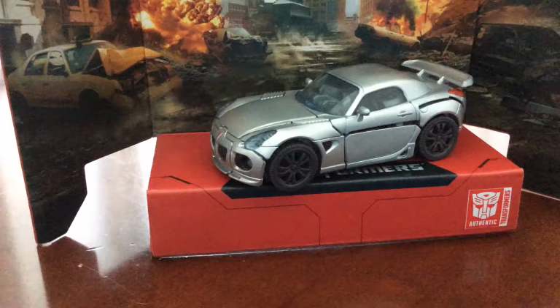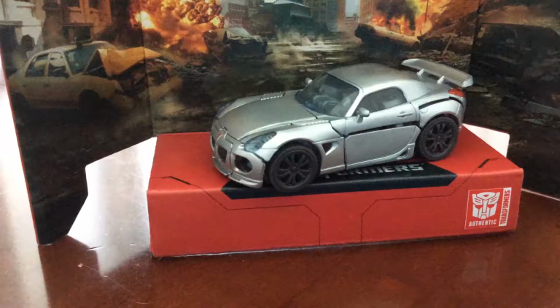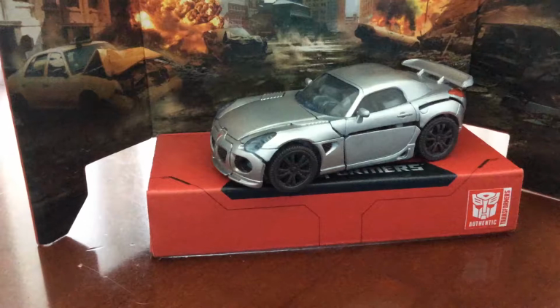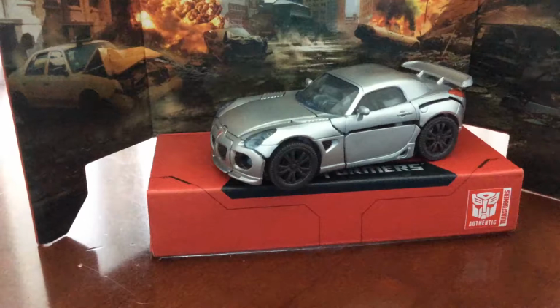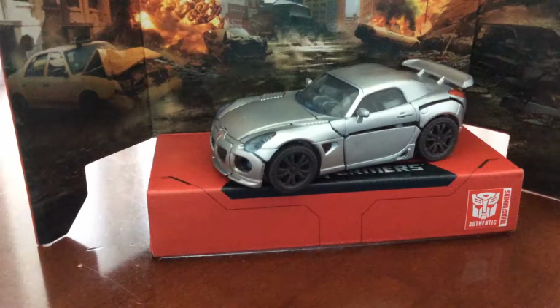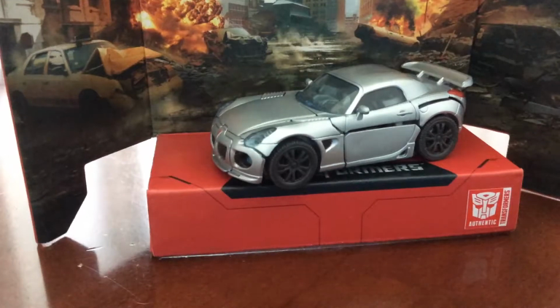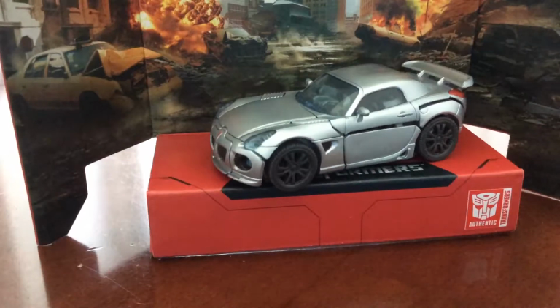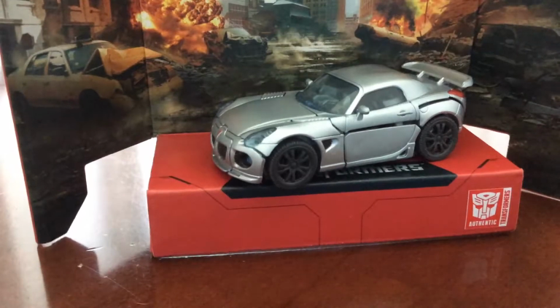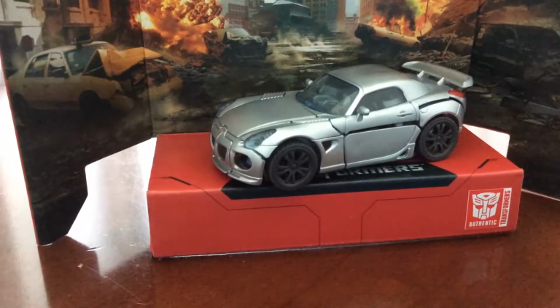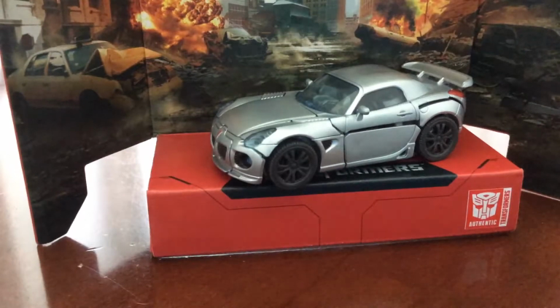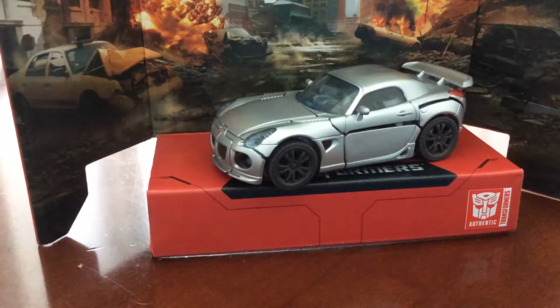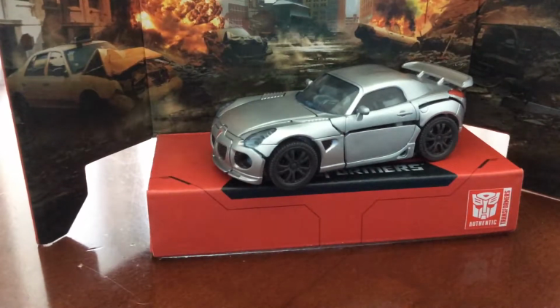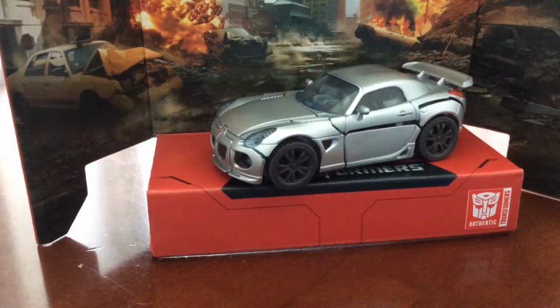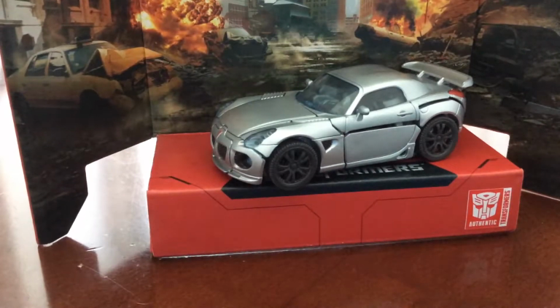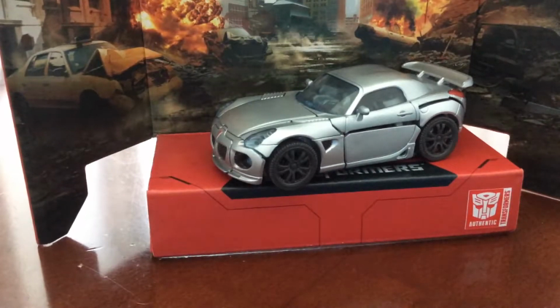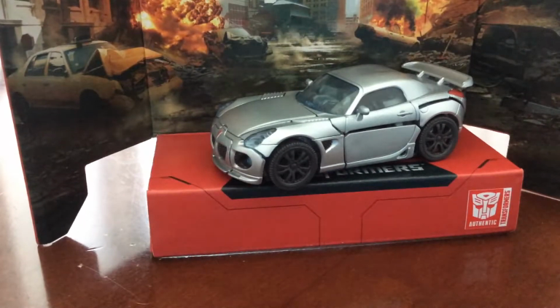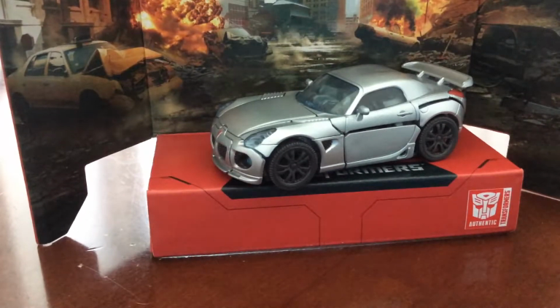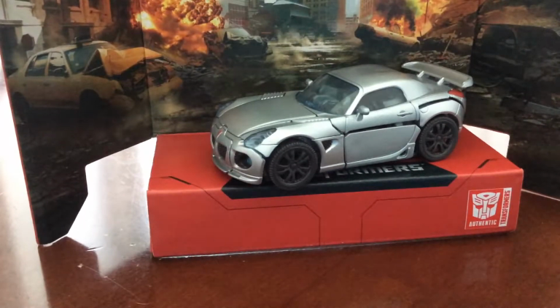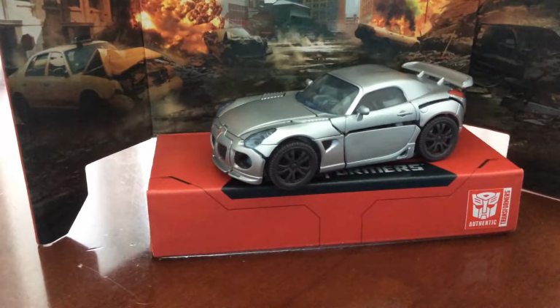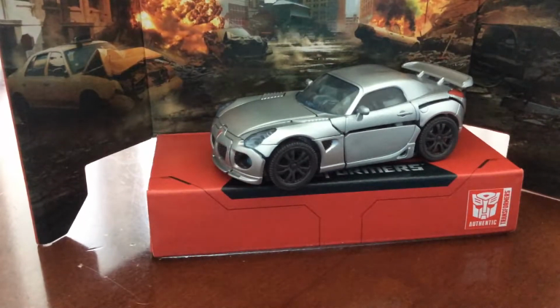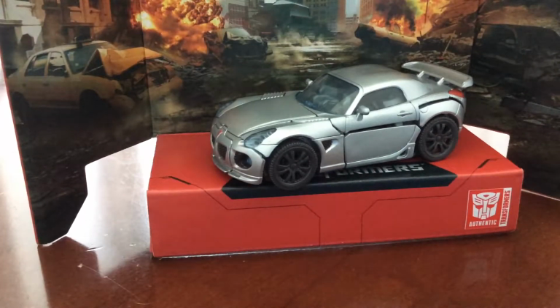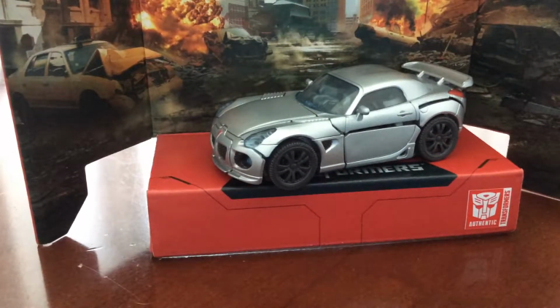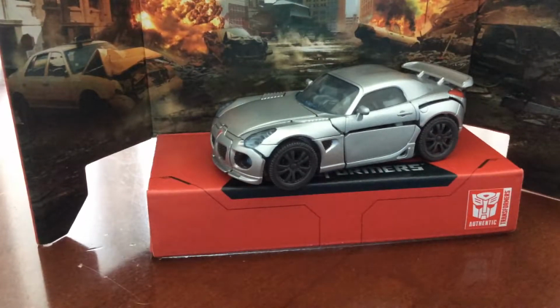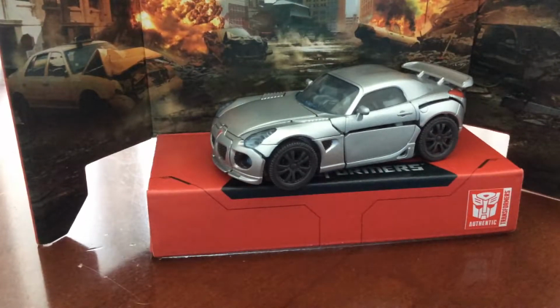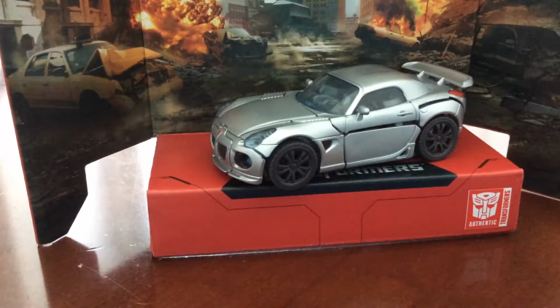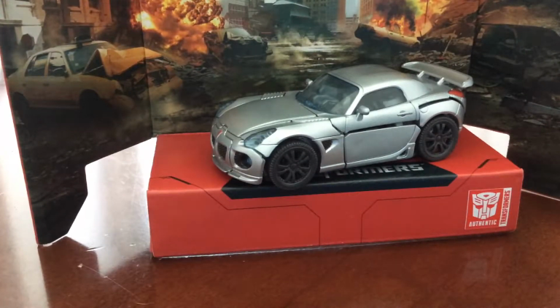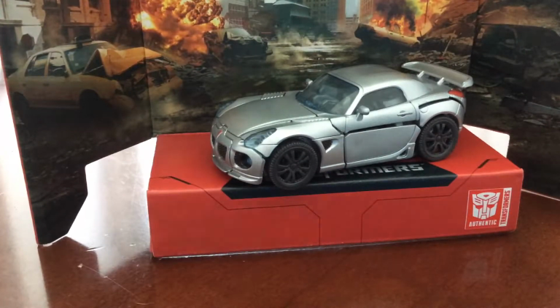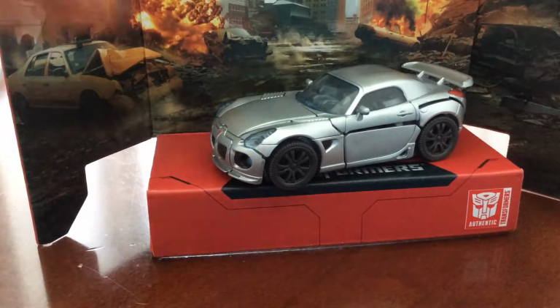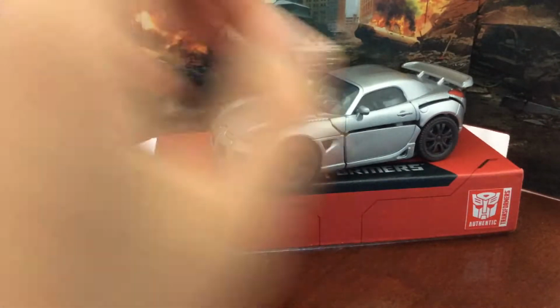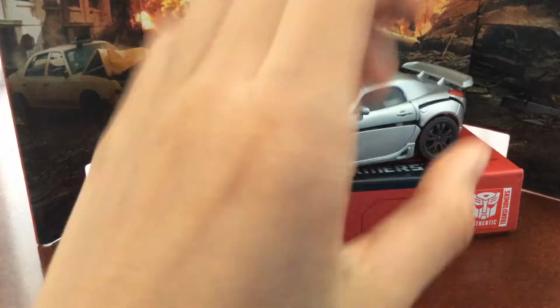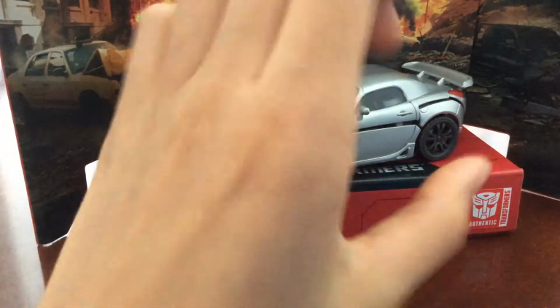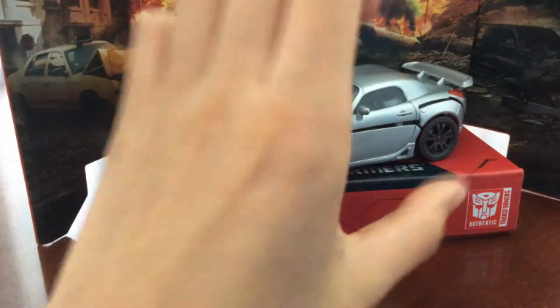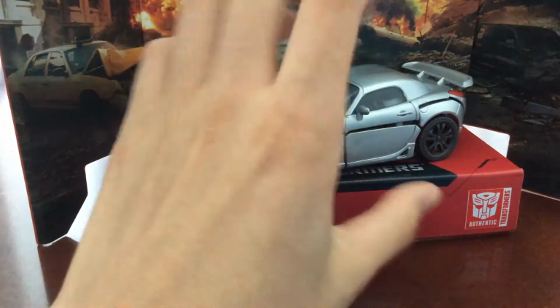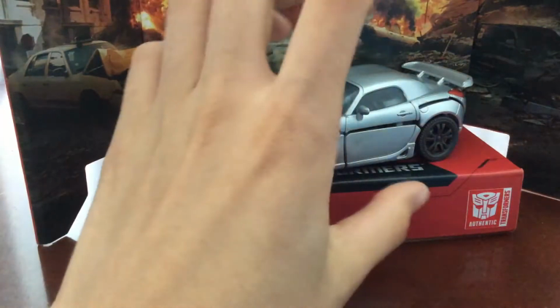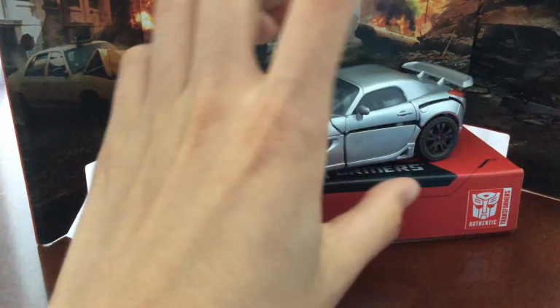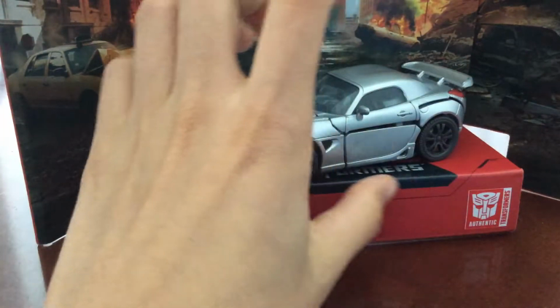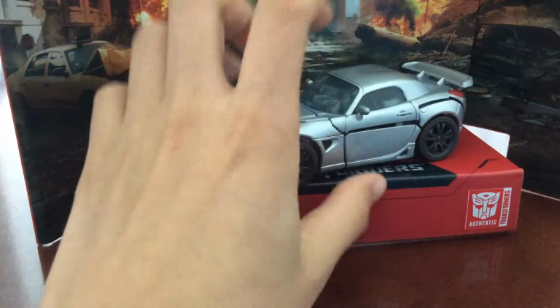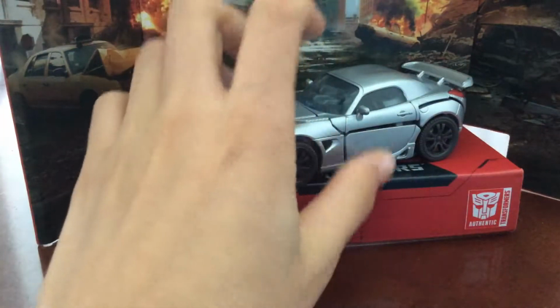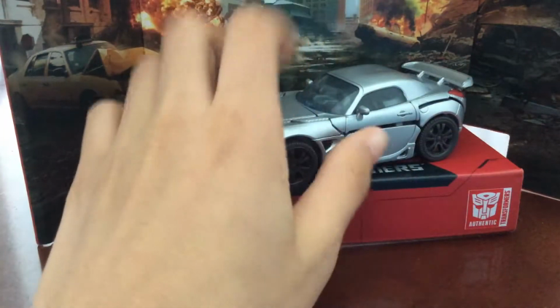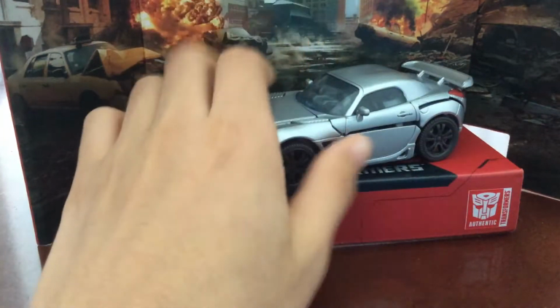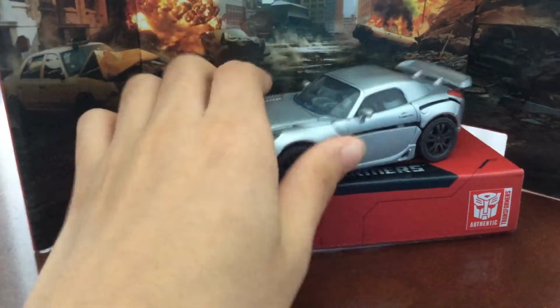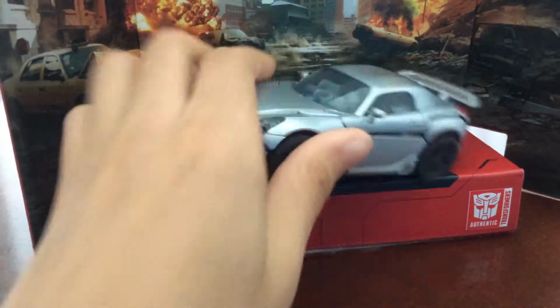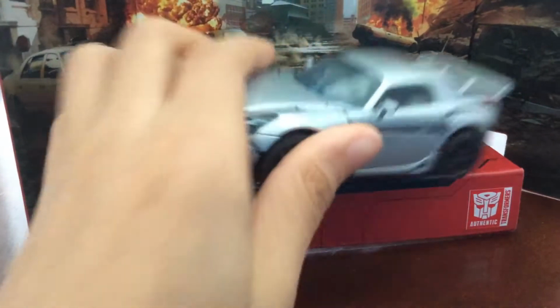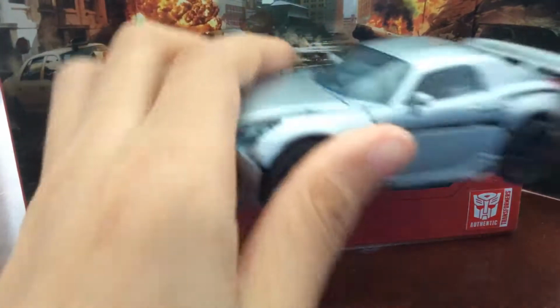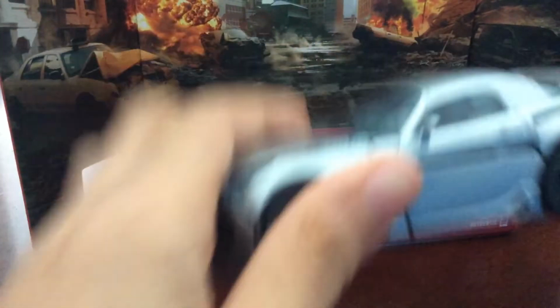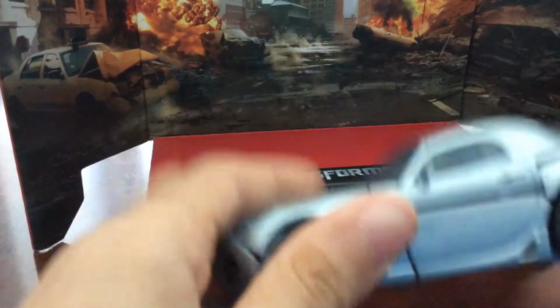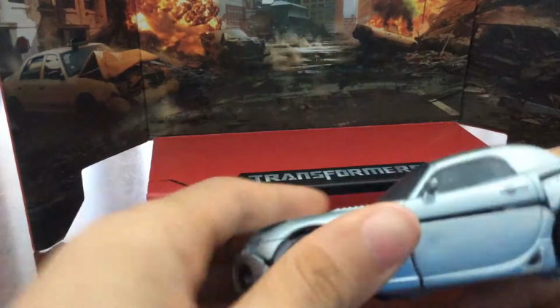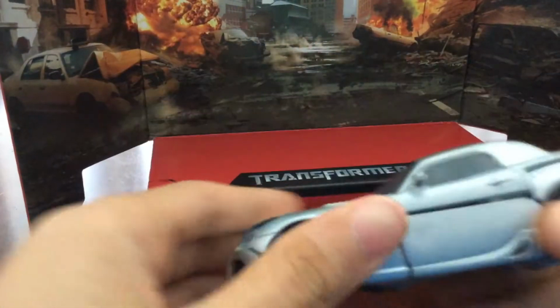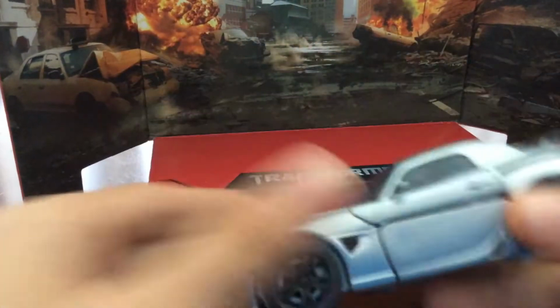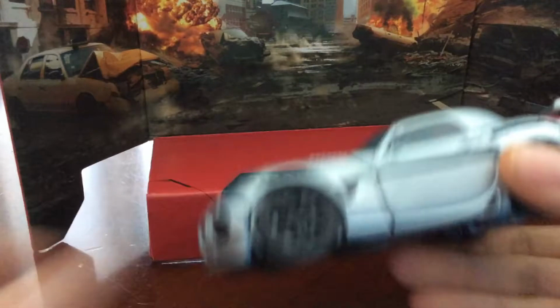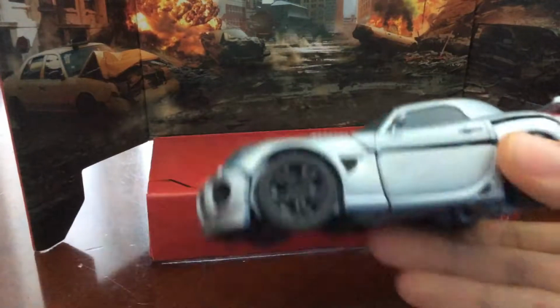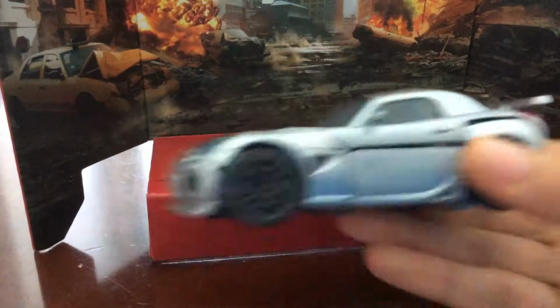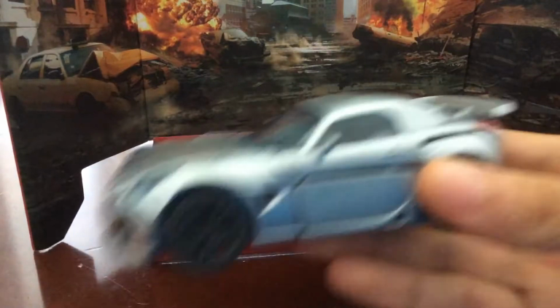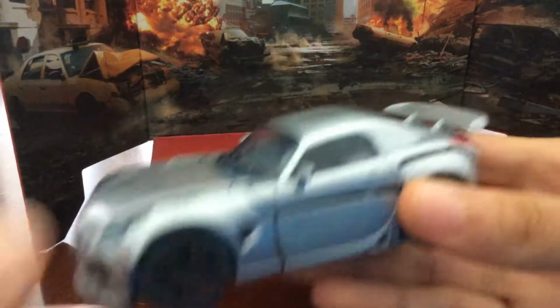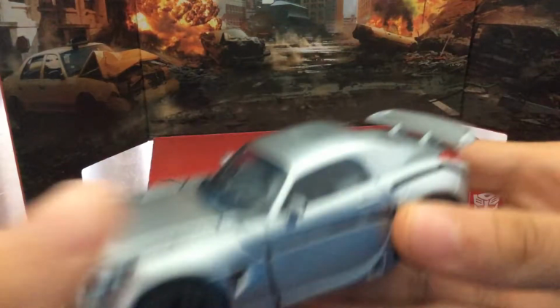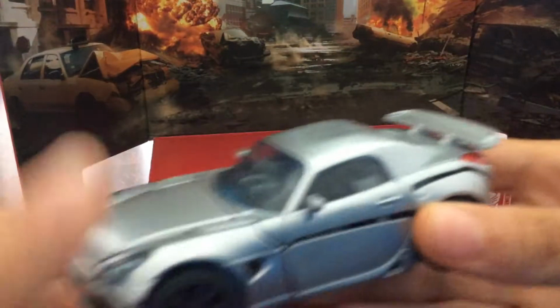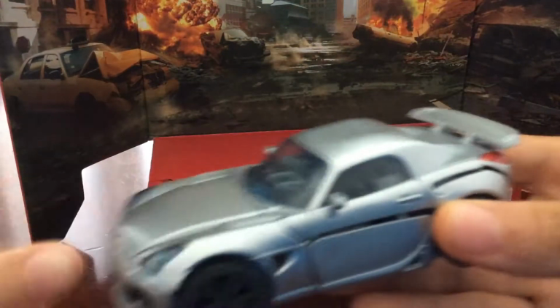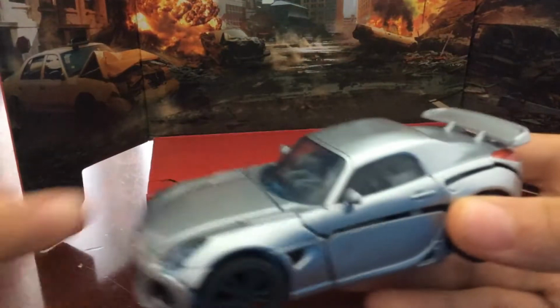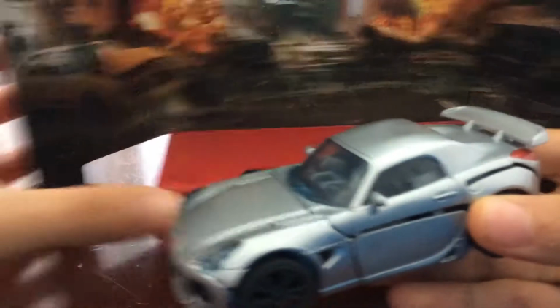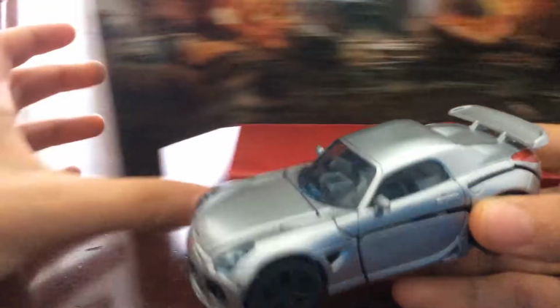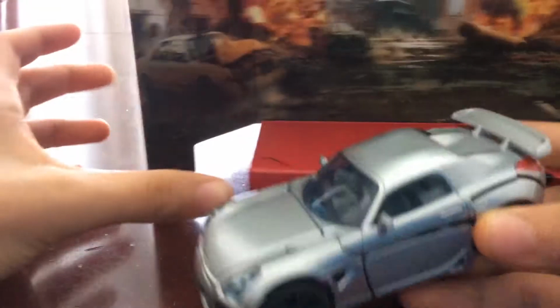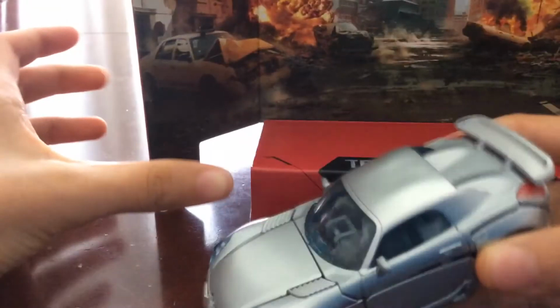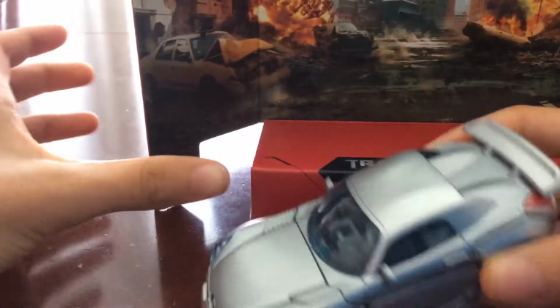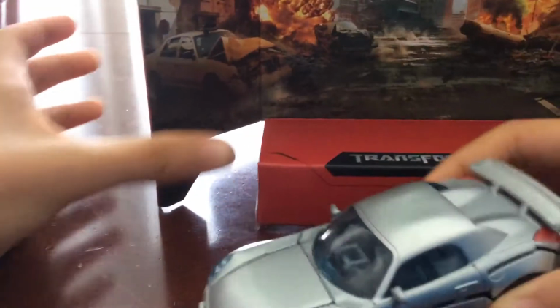Hey guys, what's up? Today we're going to take a look at Transformers Studio Series Deluxe Jazz.